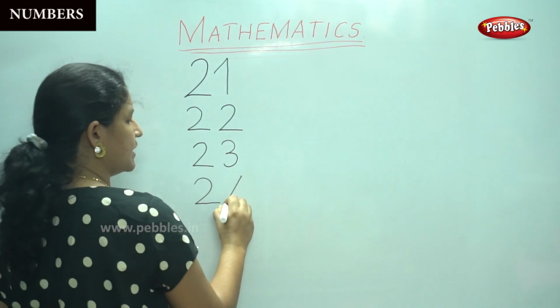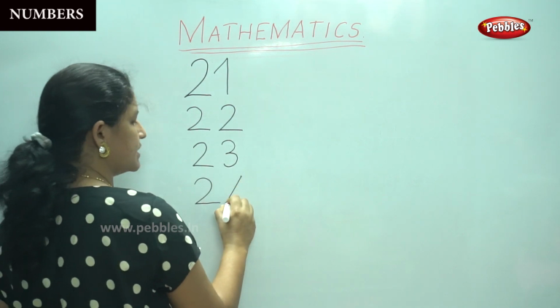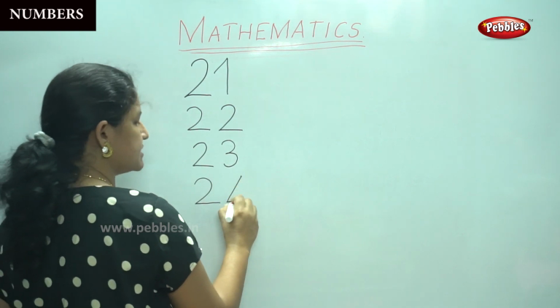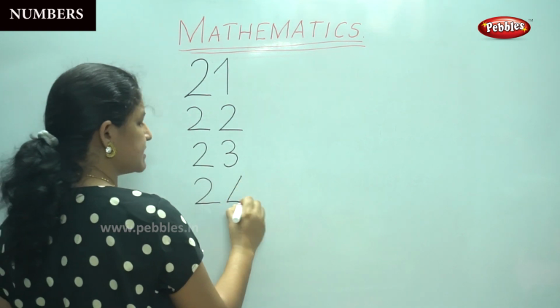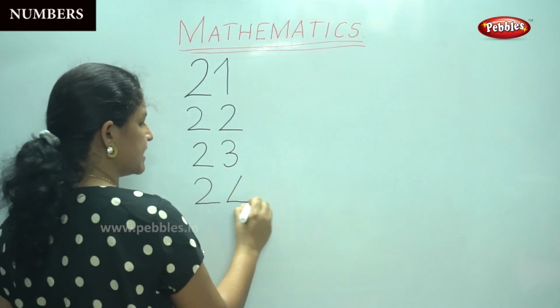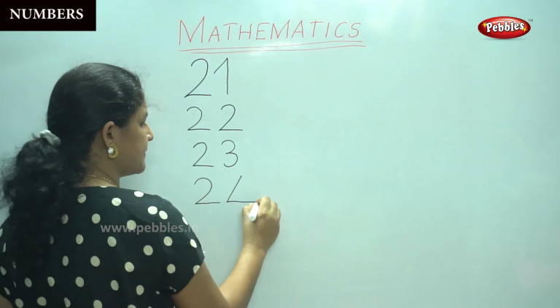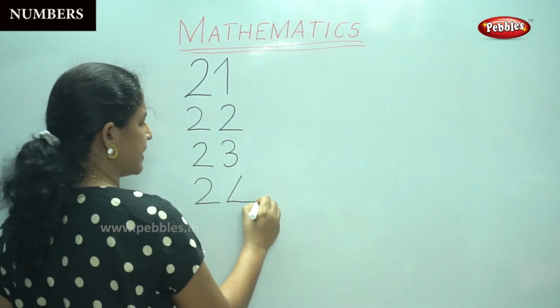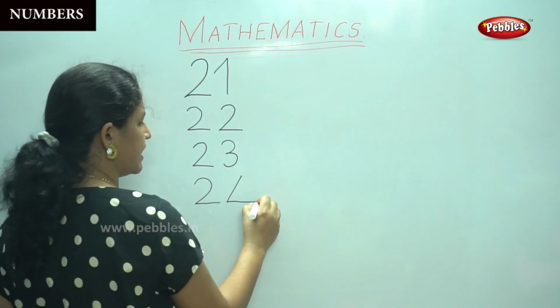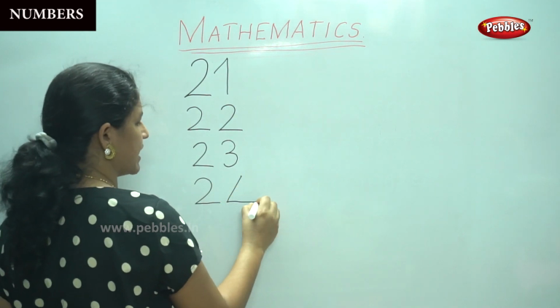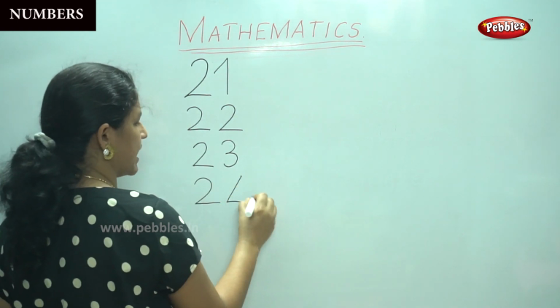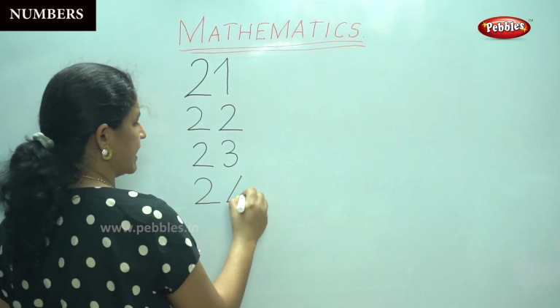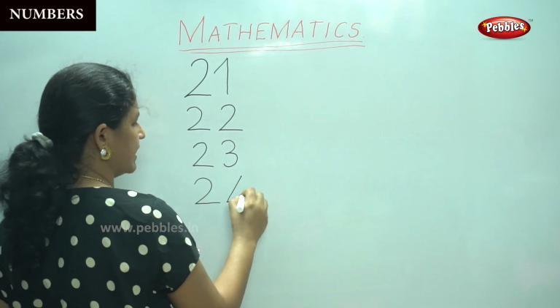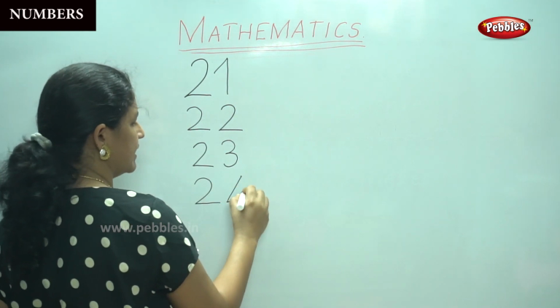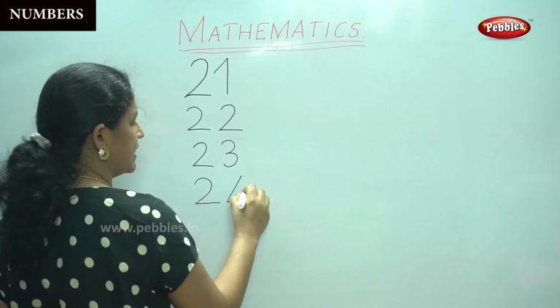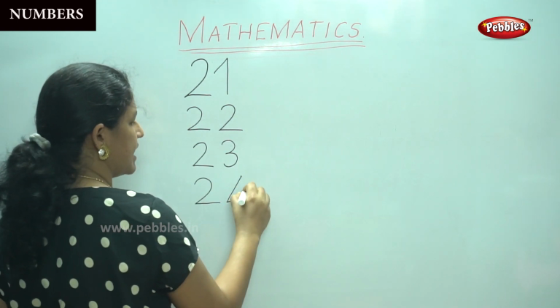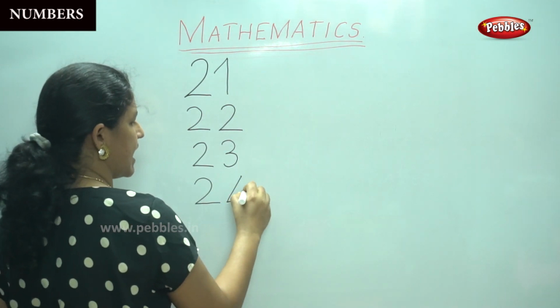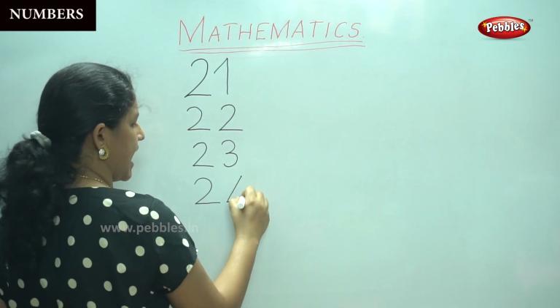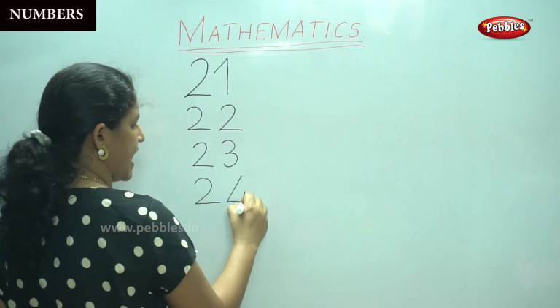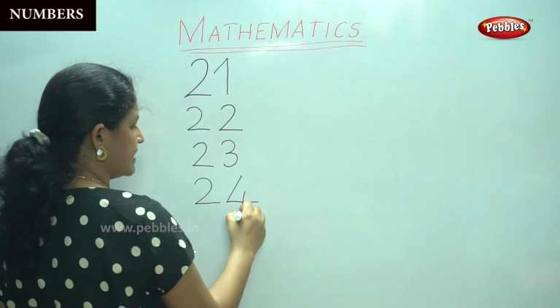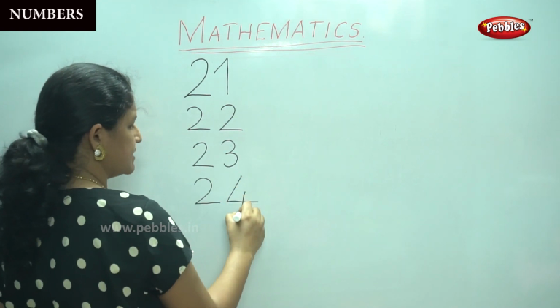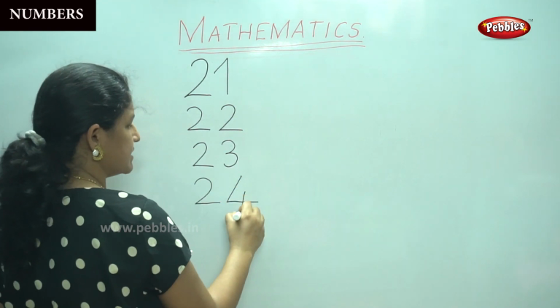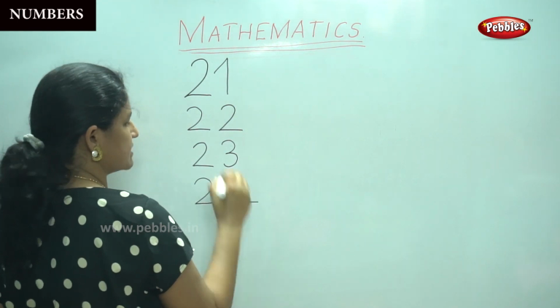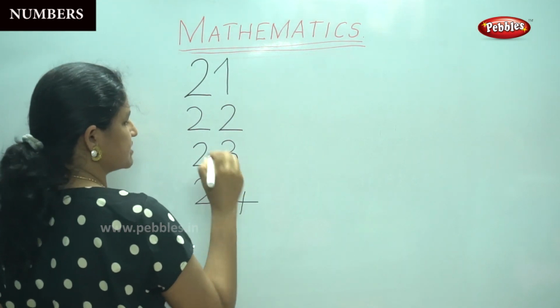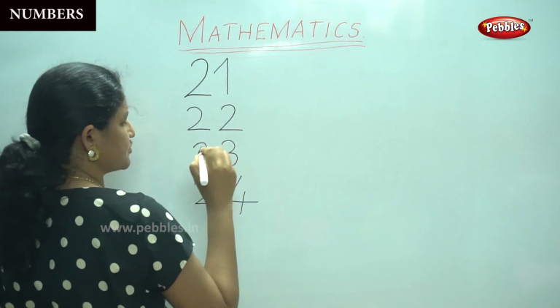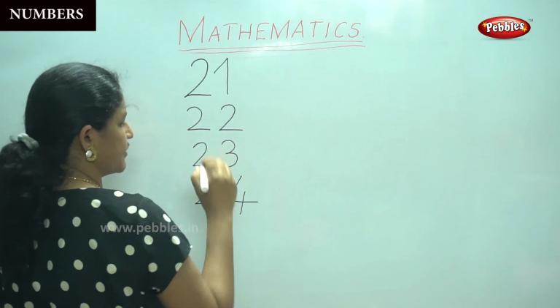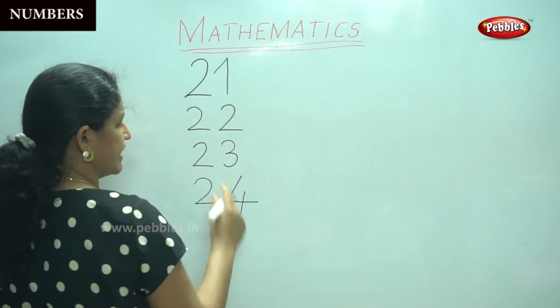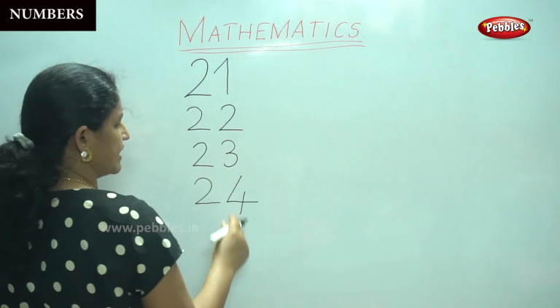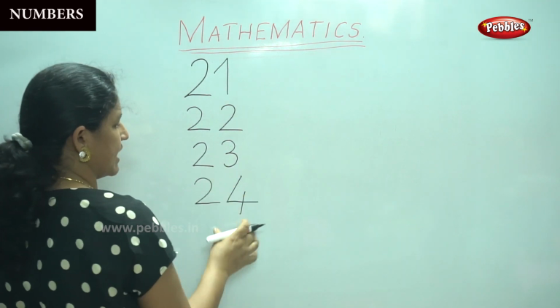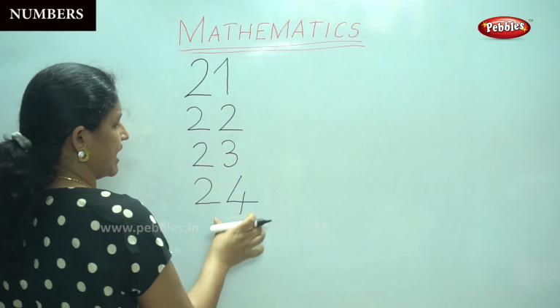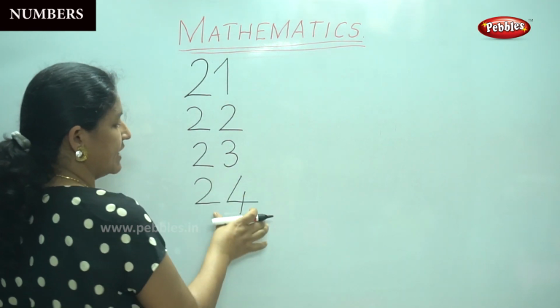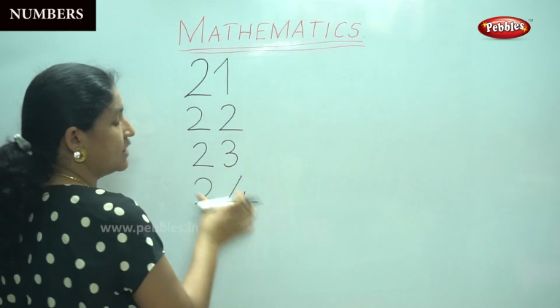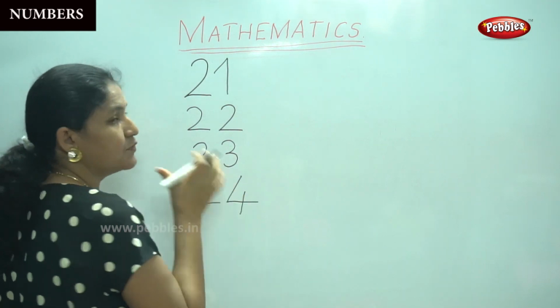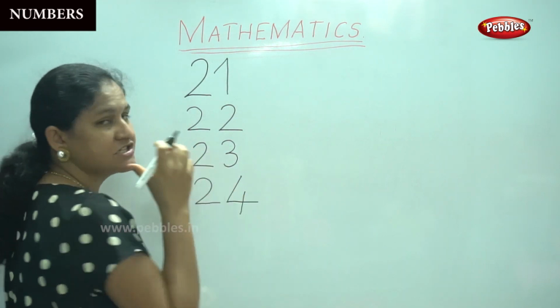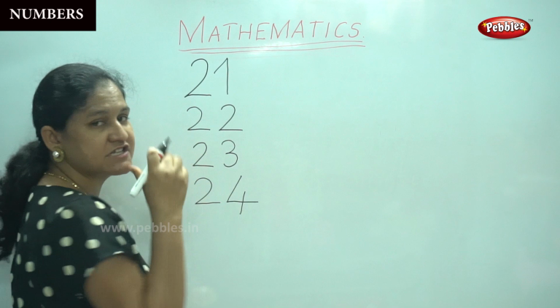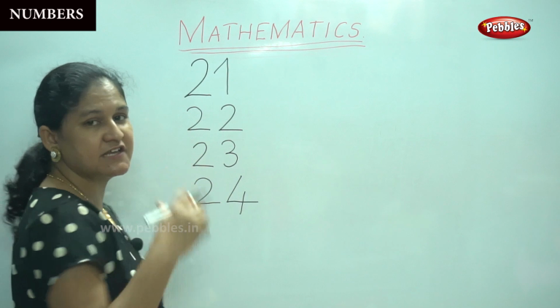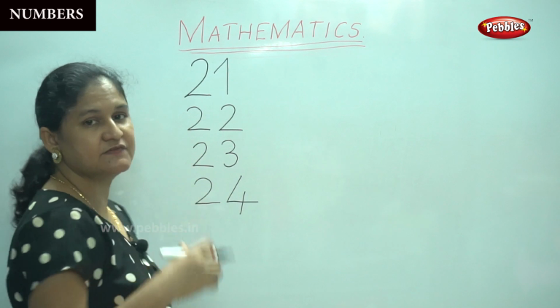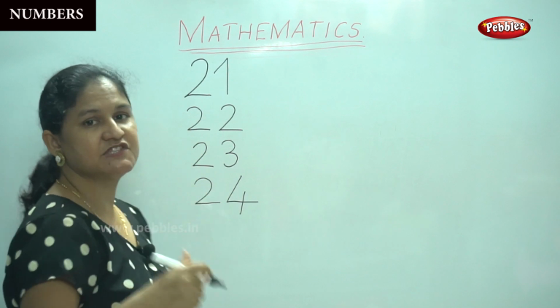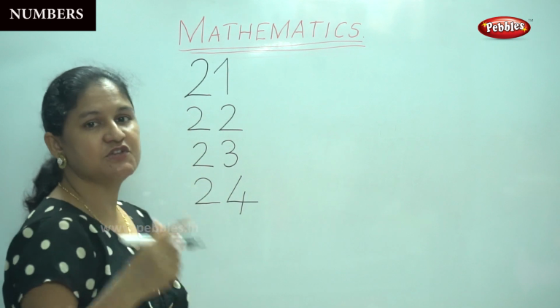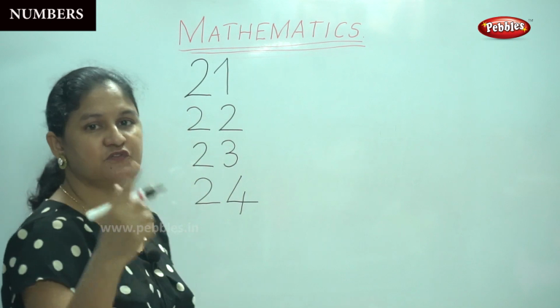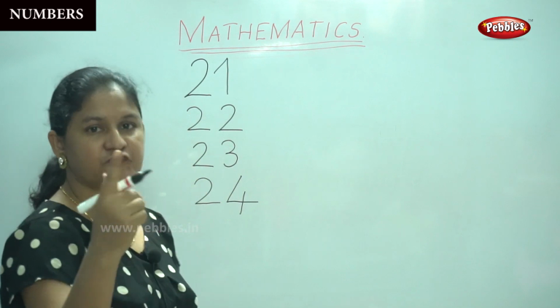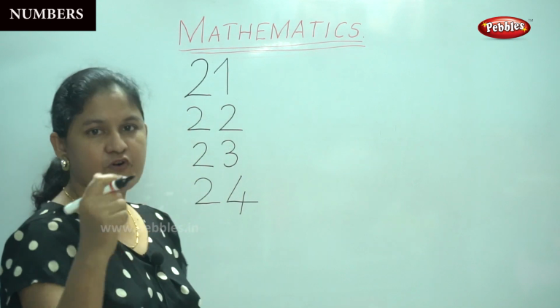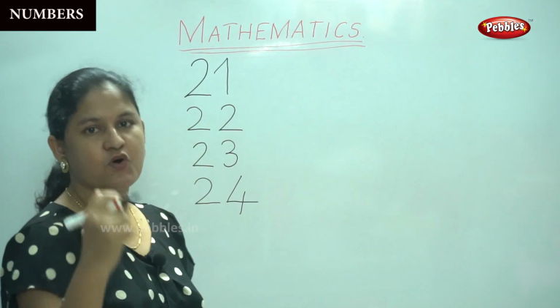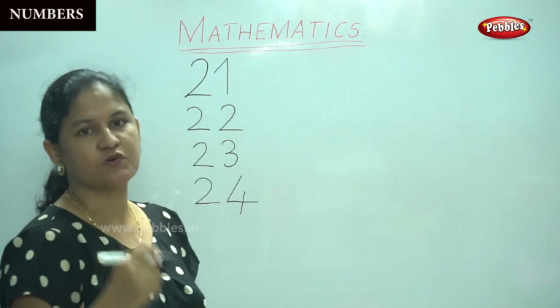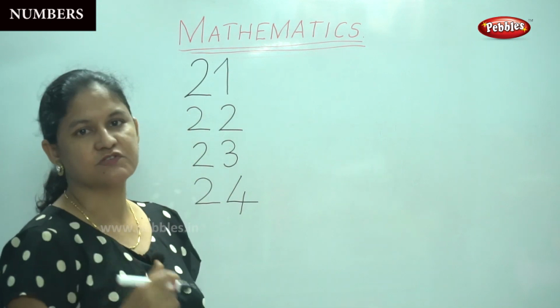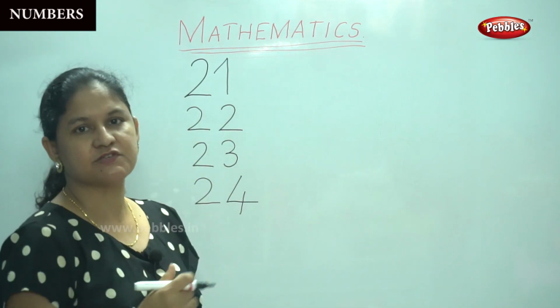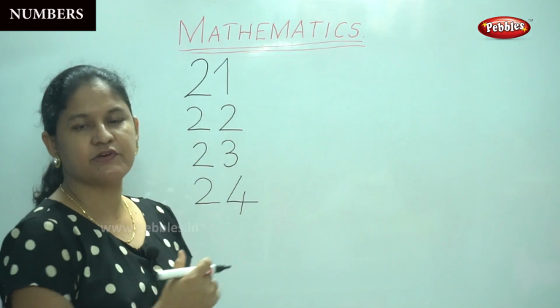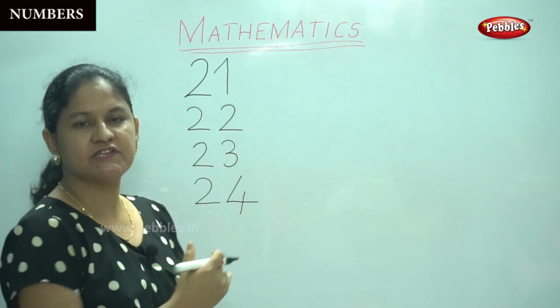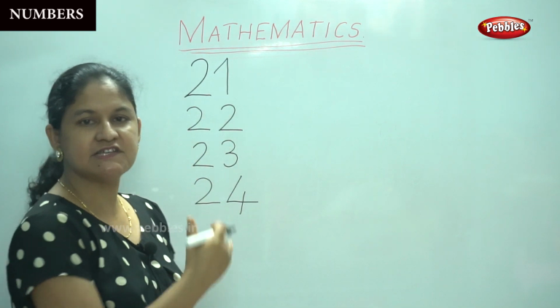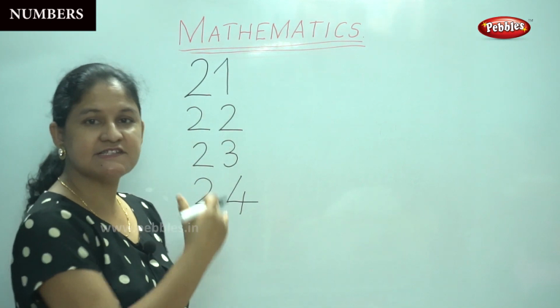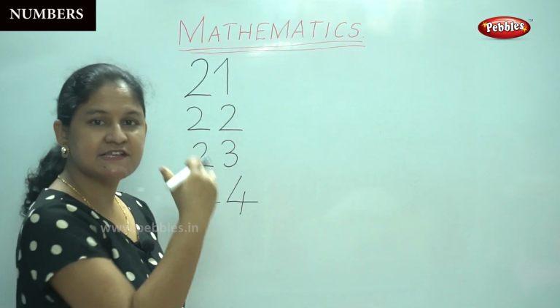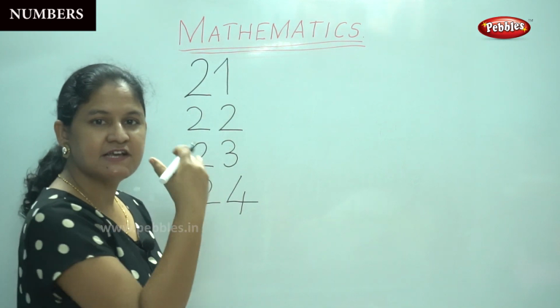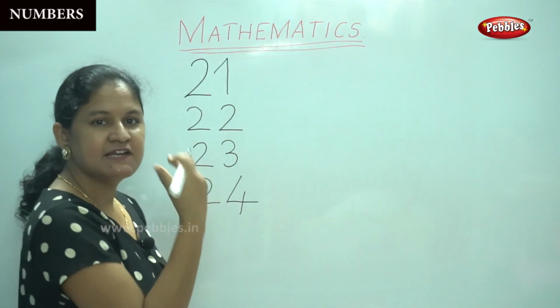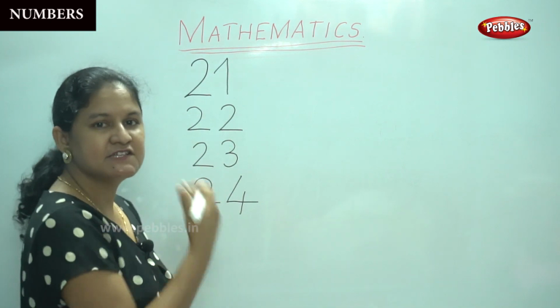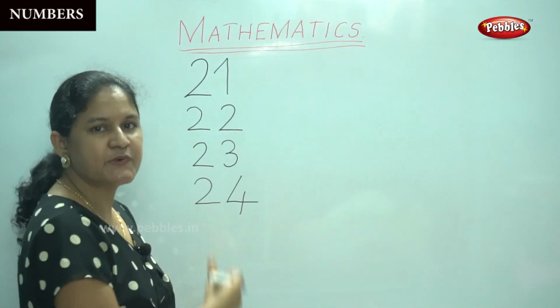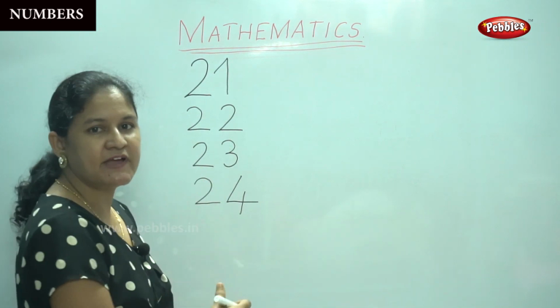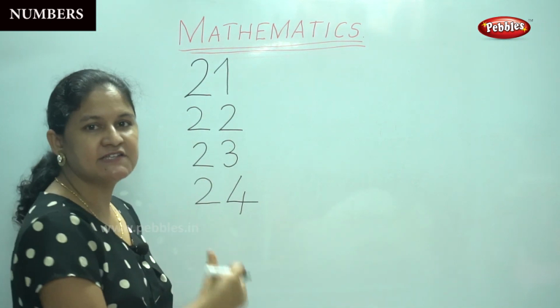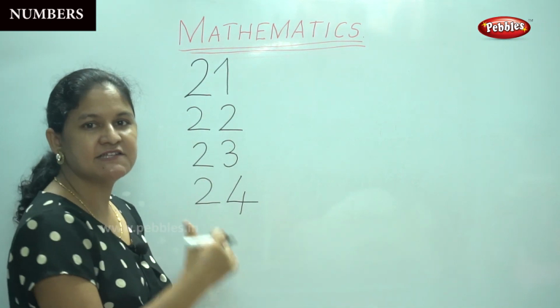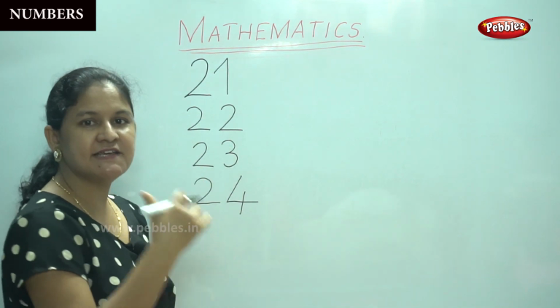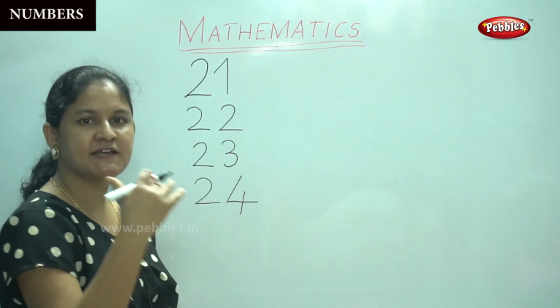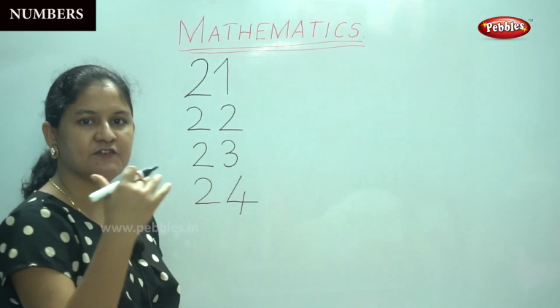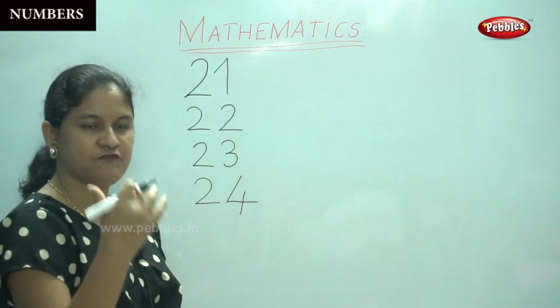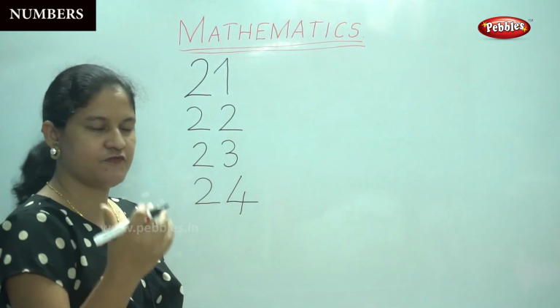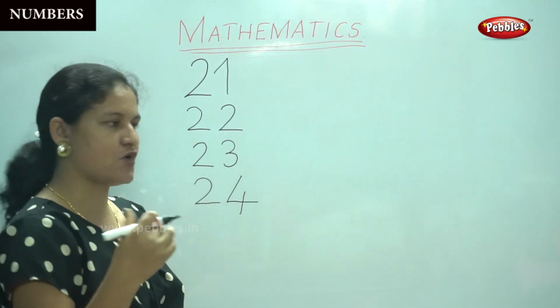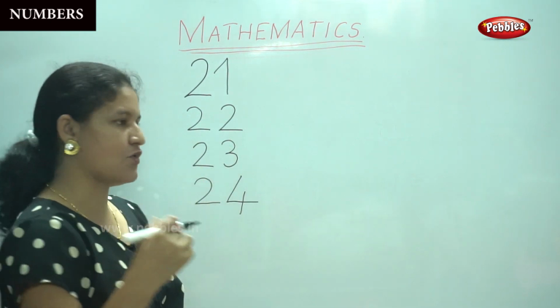A slanting line, a slanting line, a slanting line, a slanting line — that gives you four, so it is twenty-four.